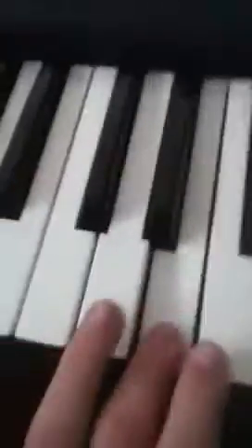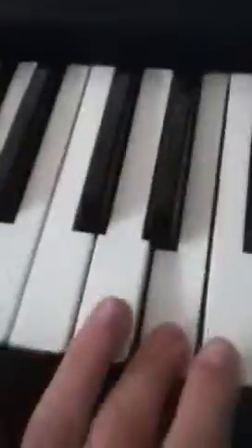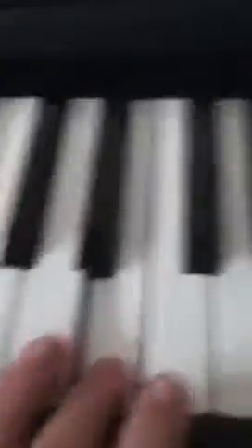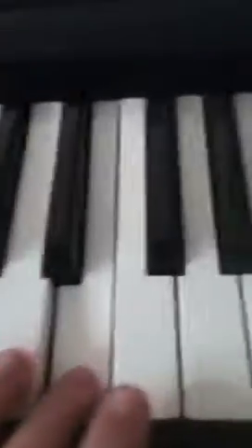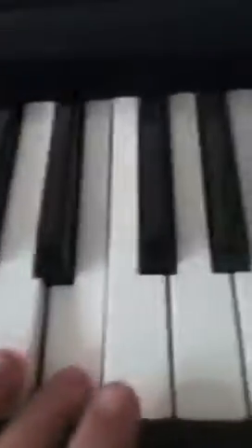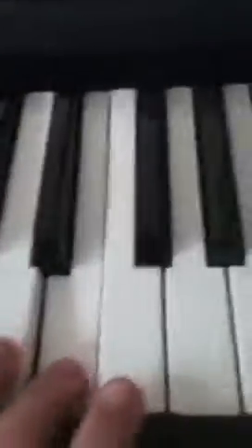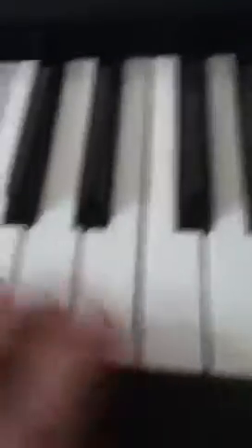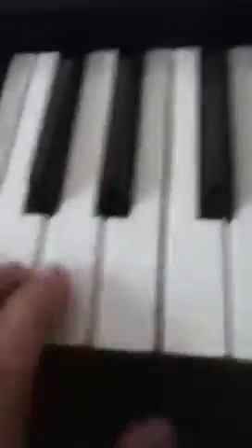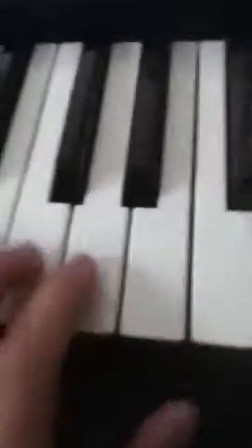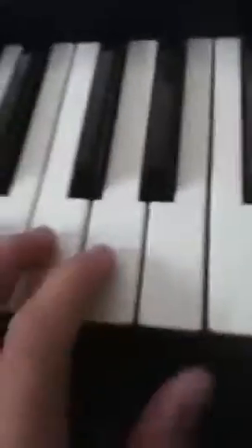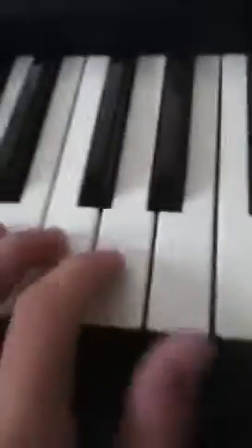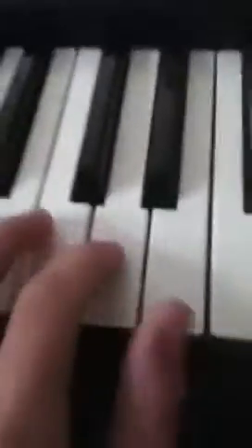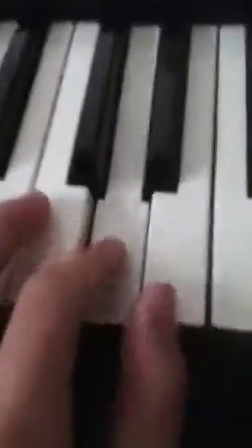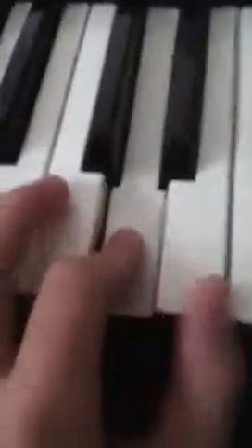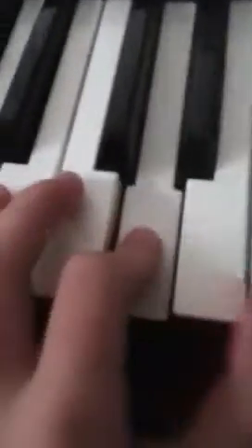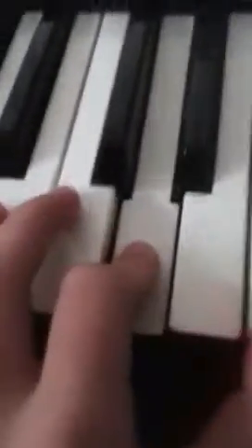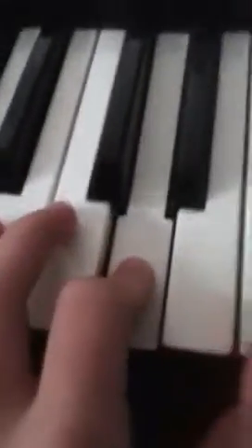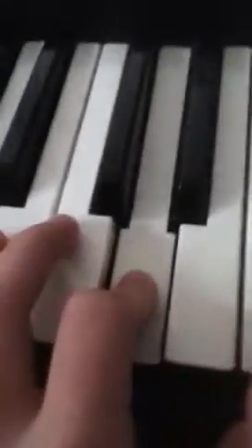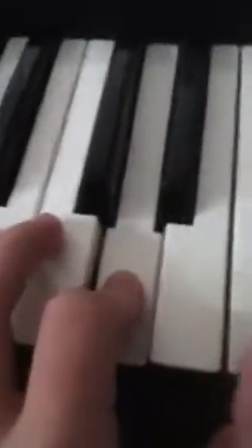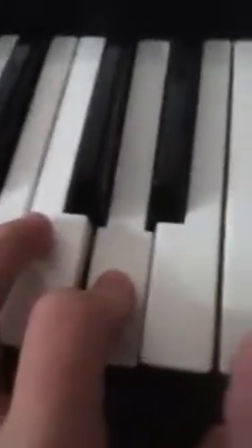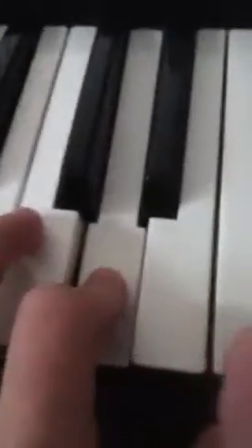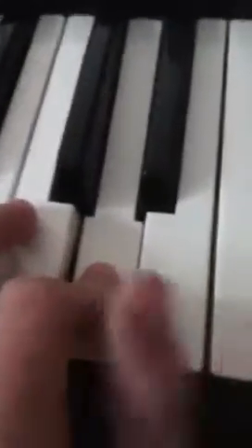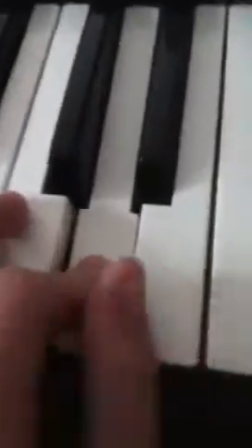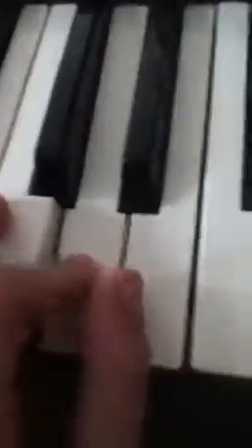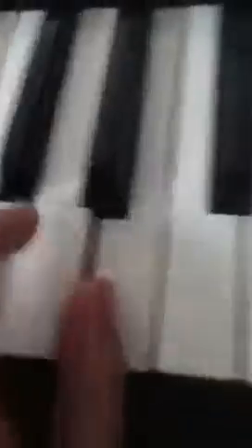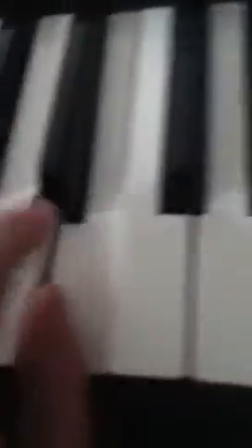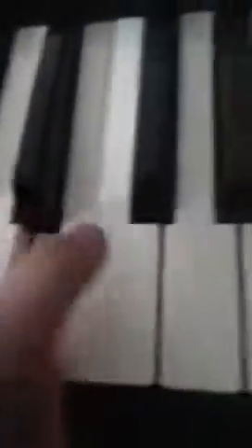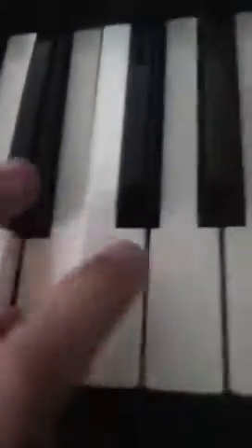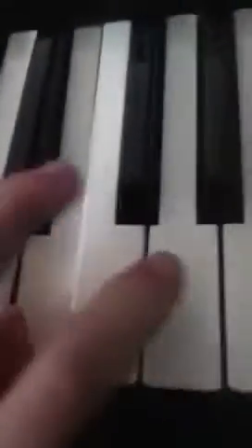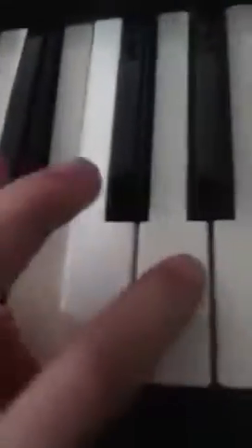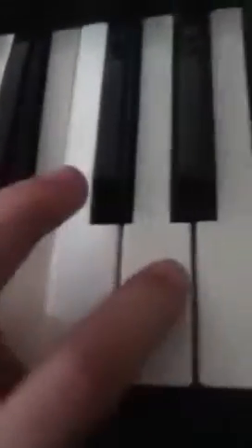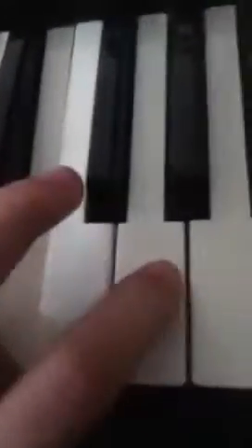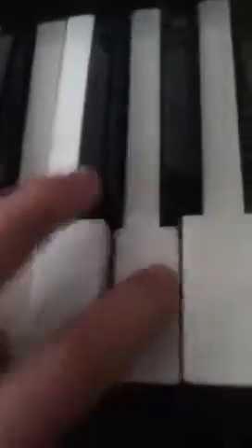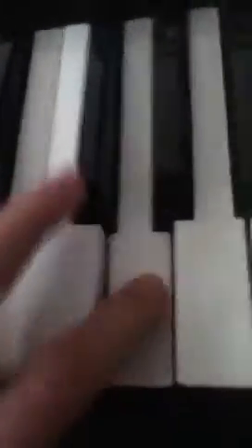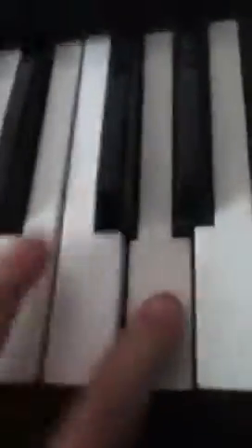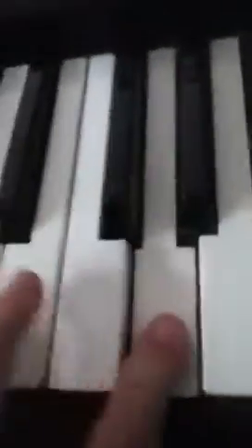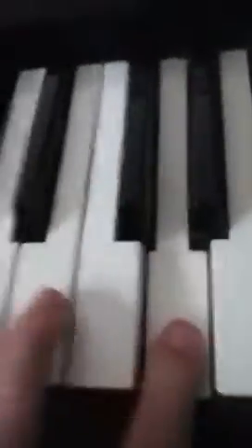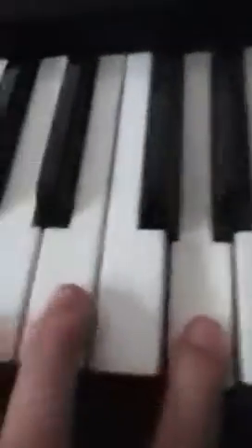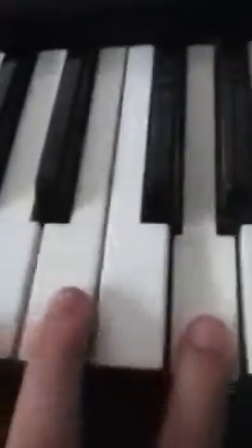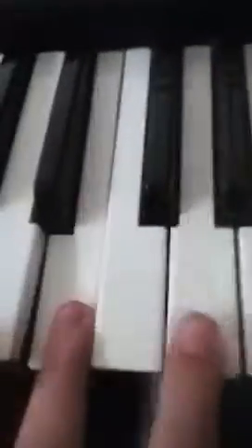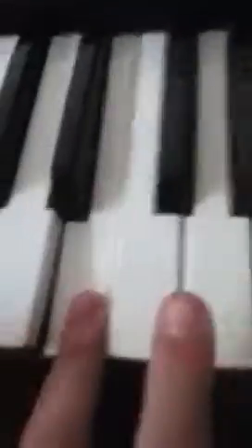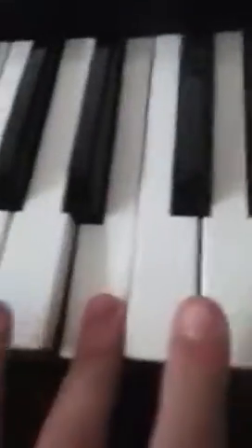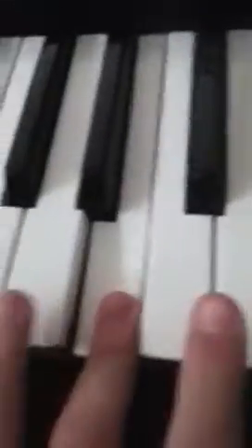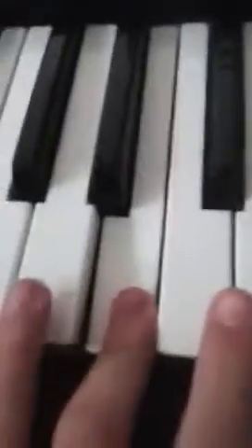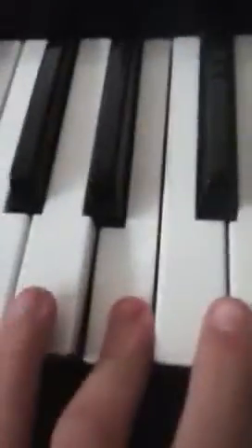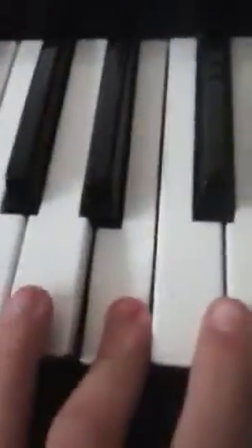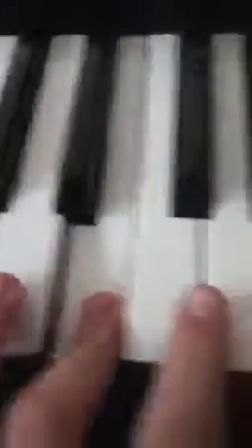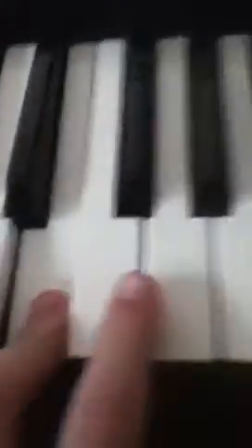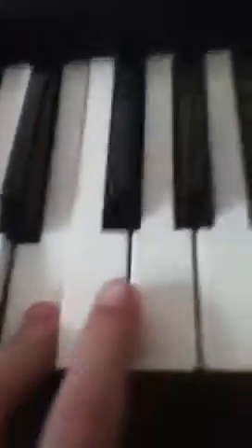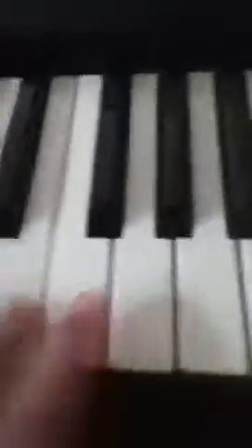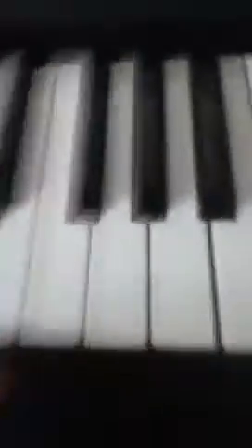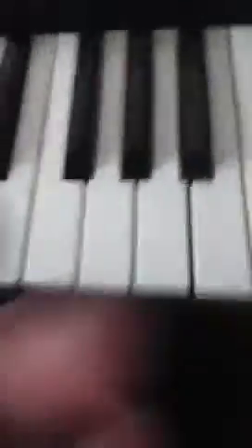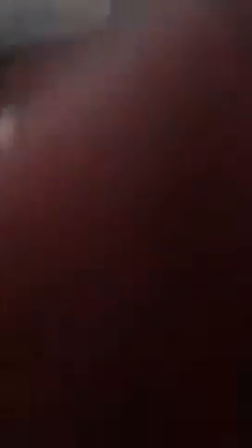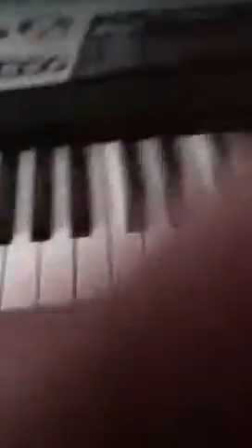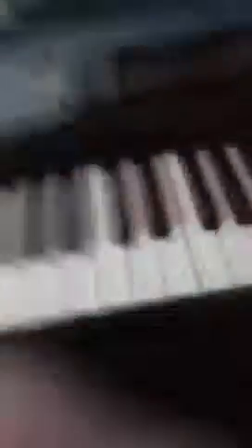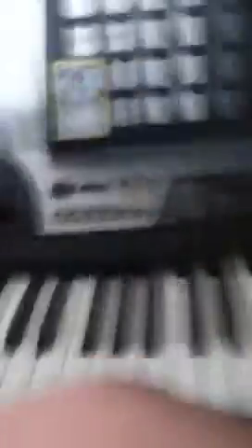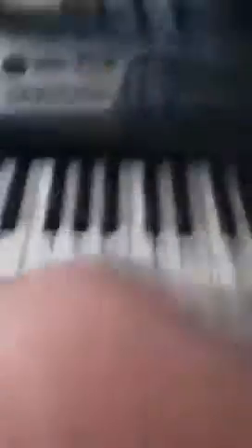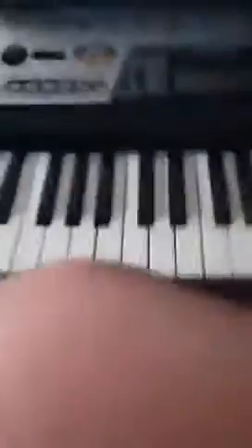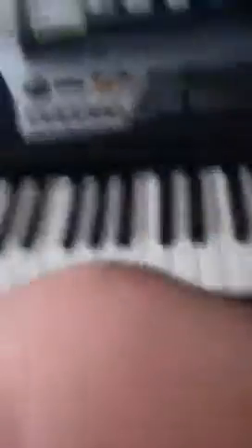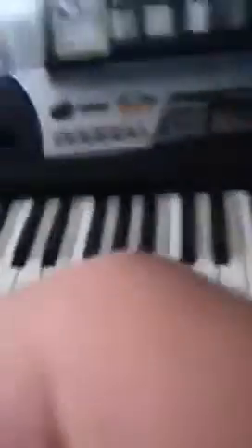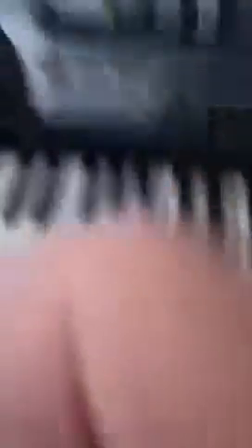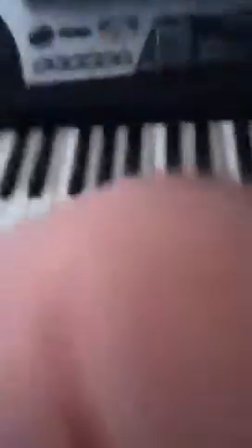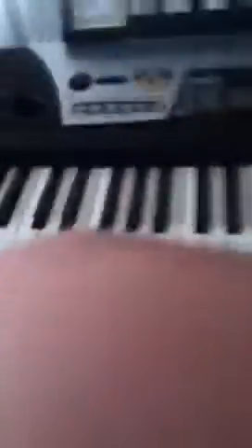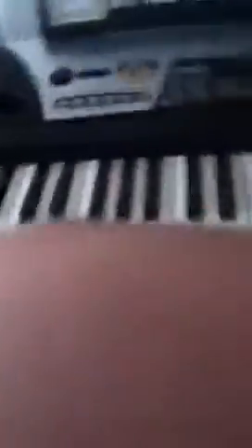Then the next part. And together, that will sound like this.